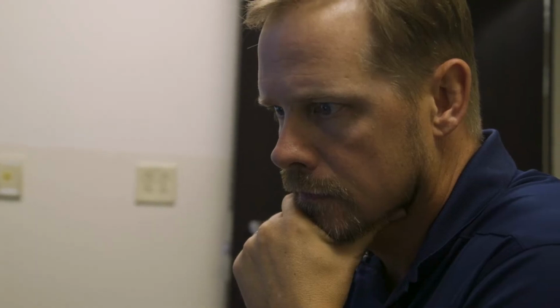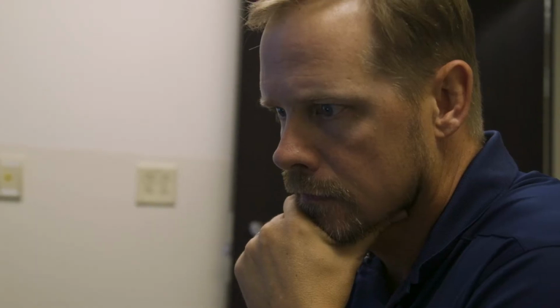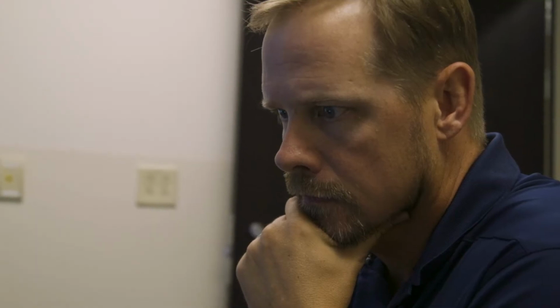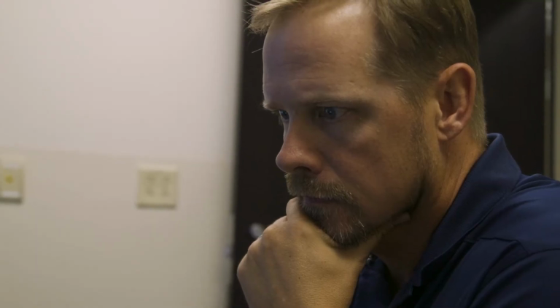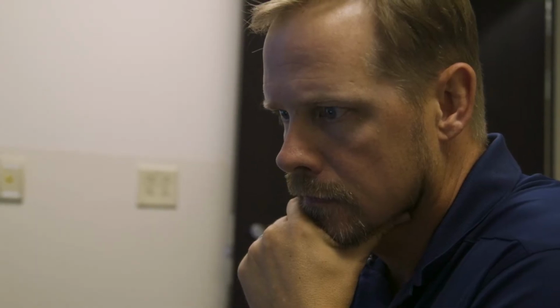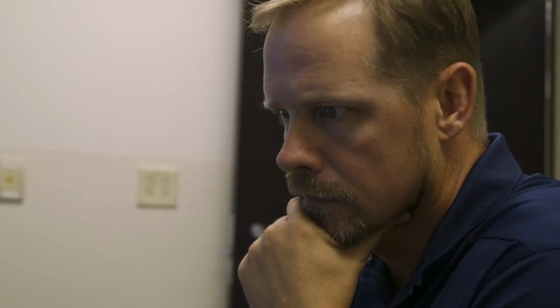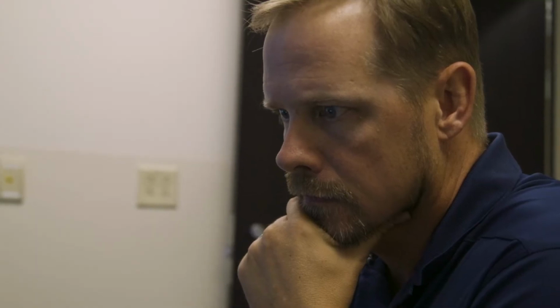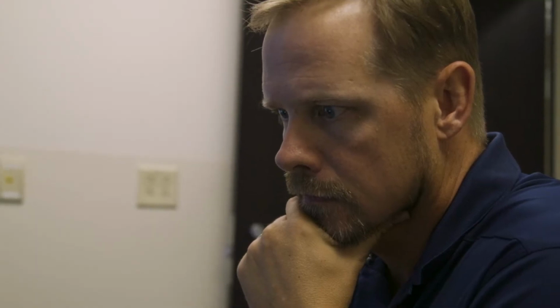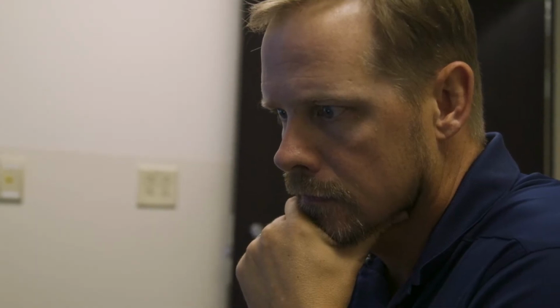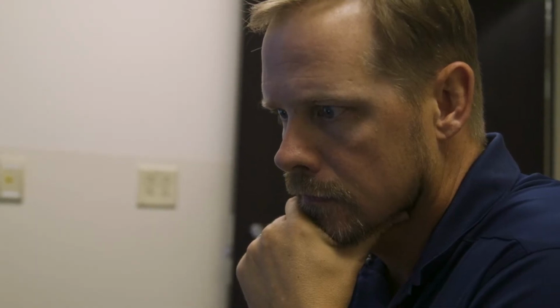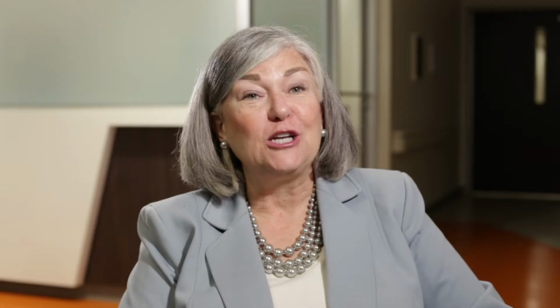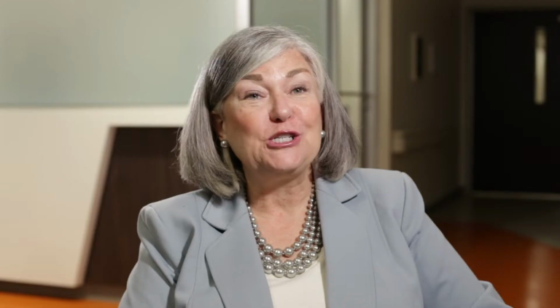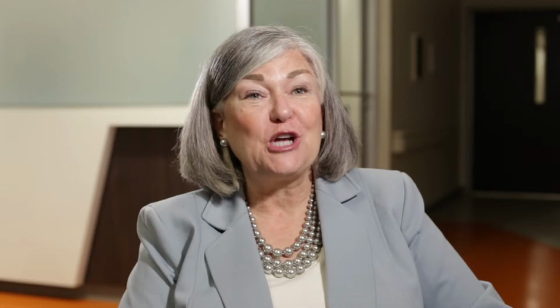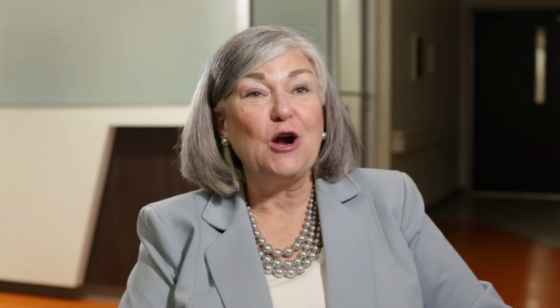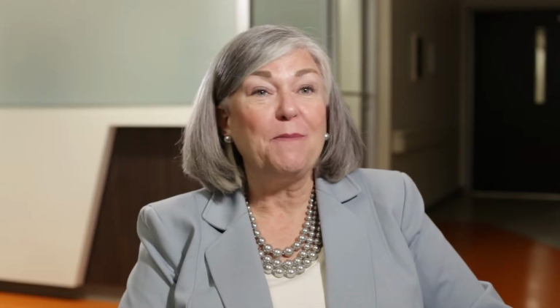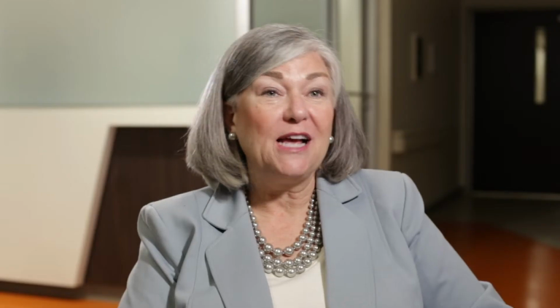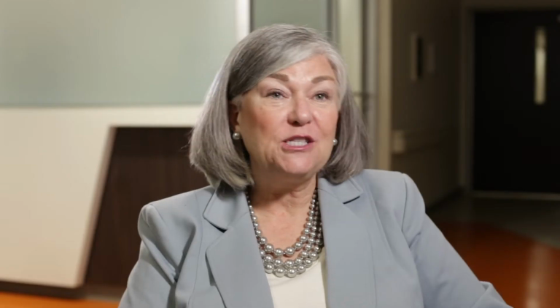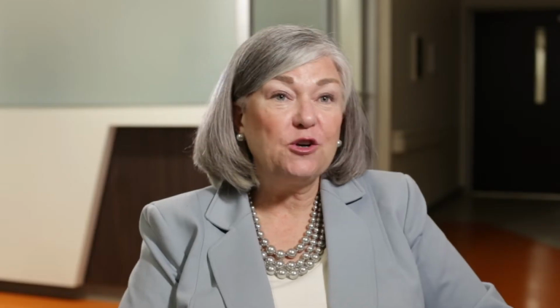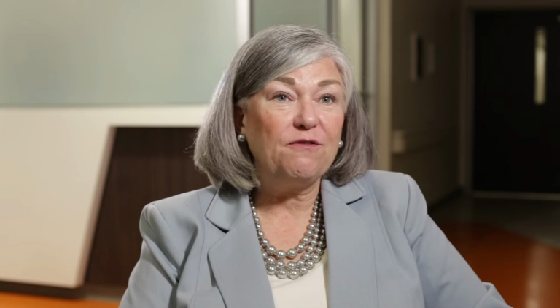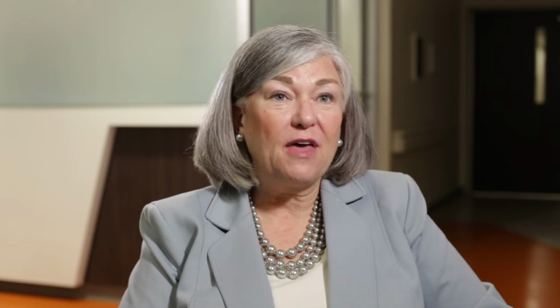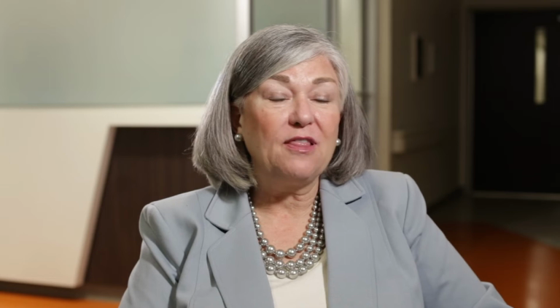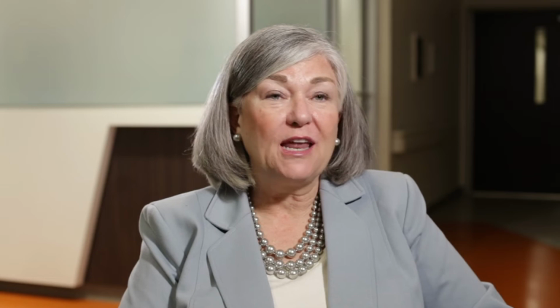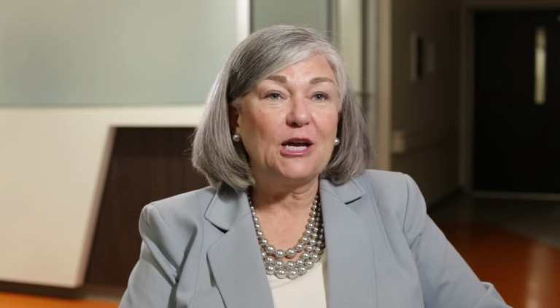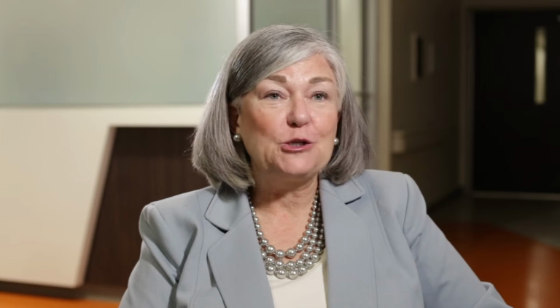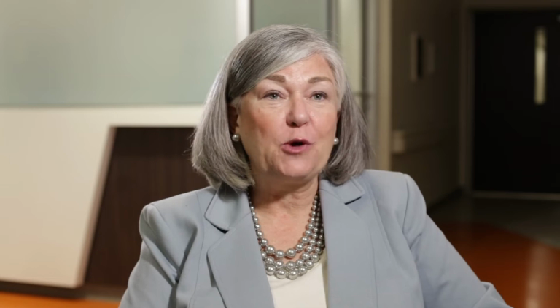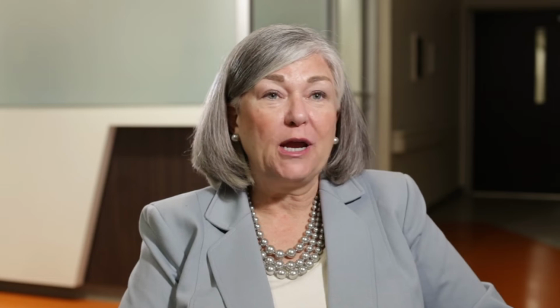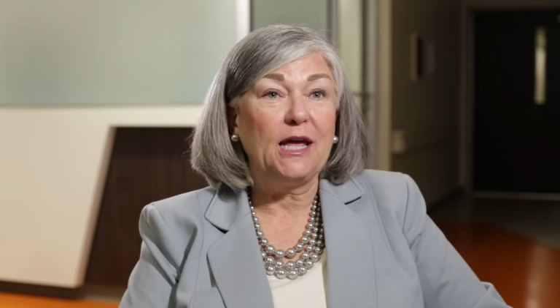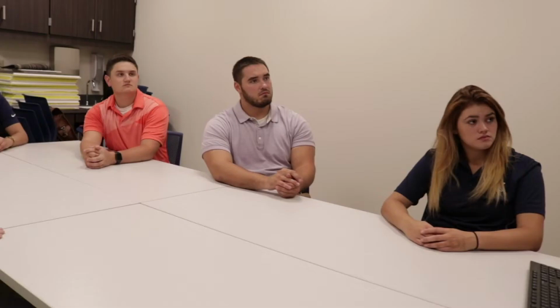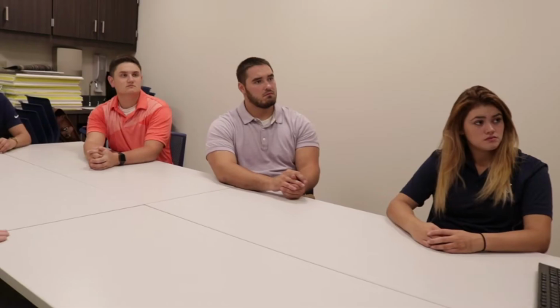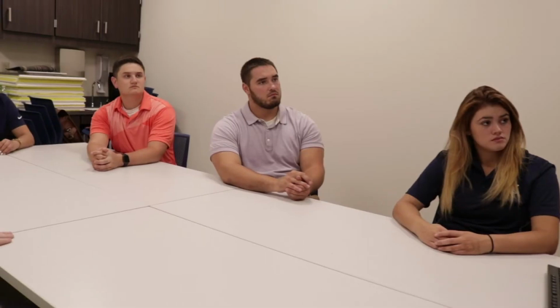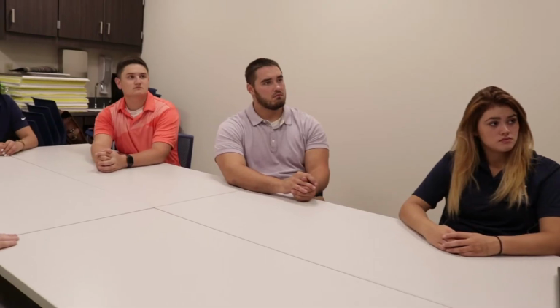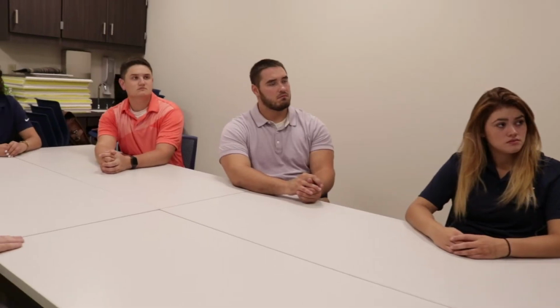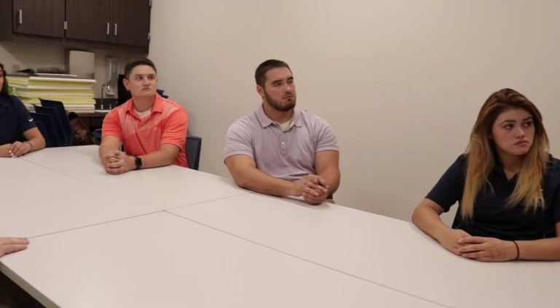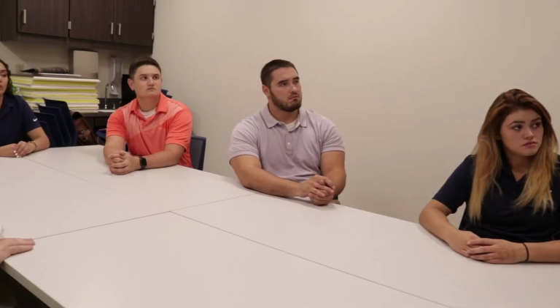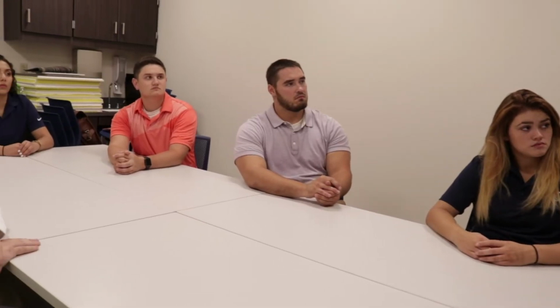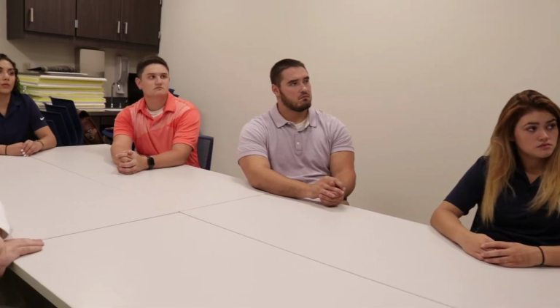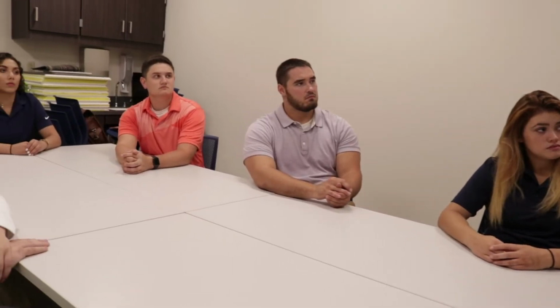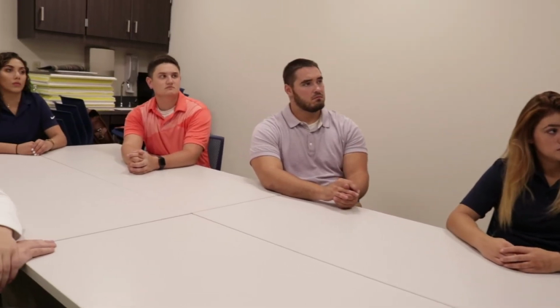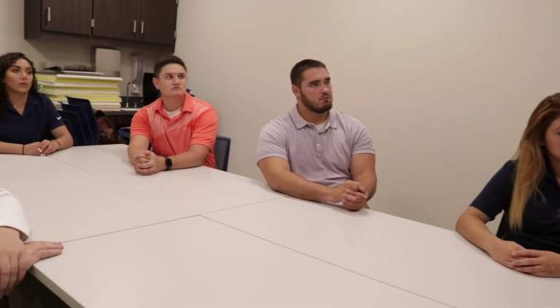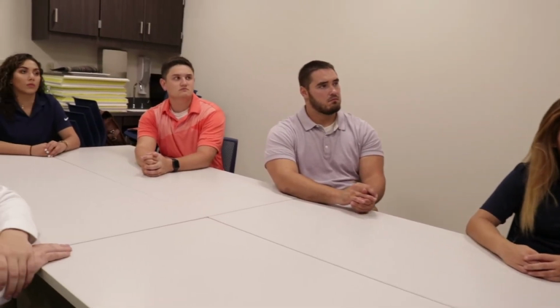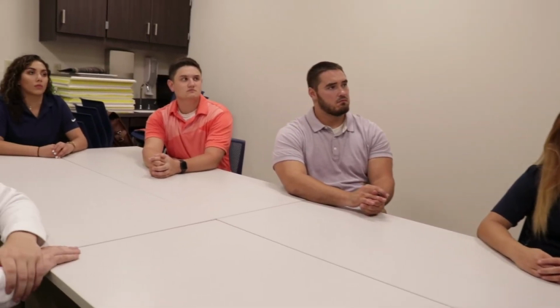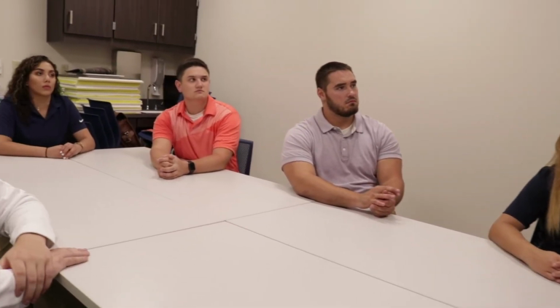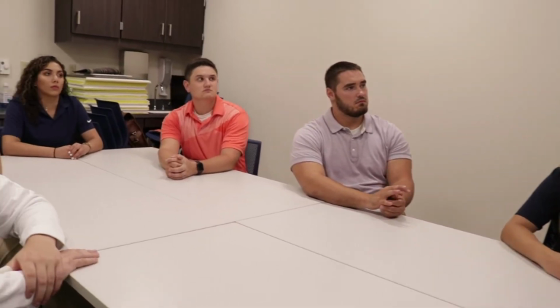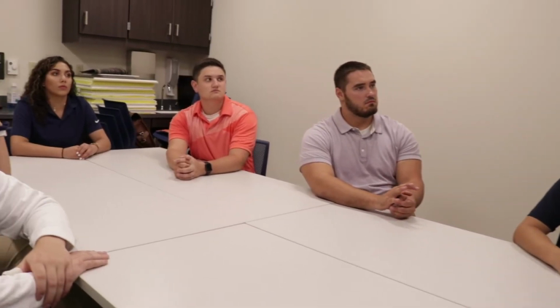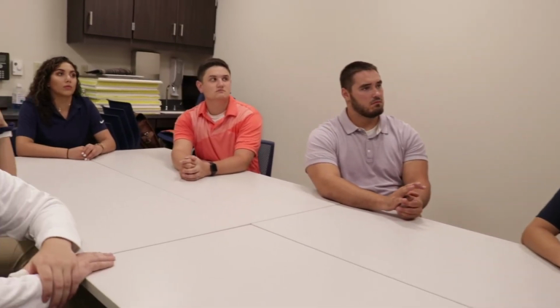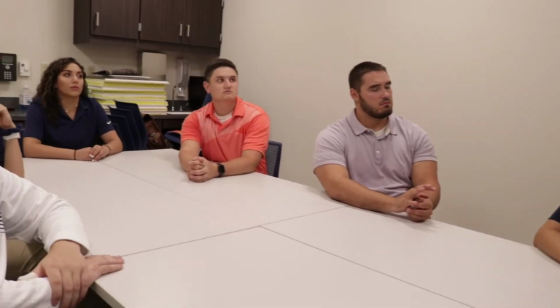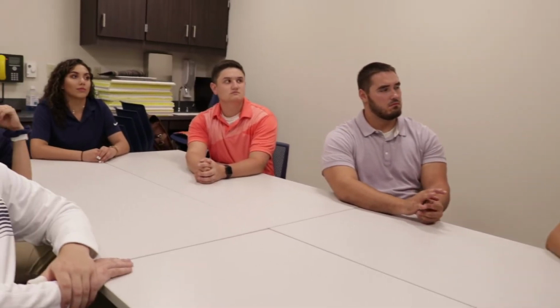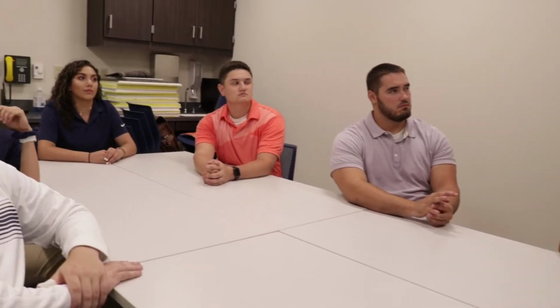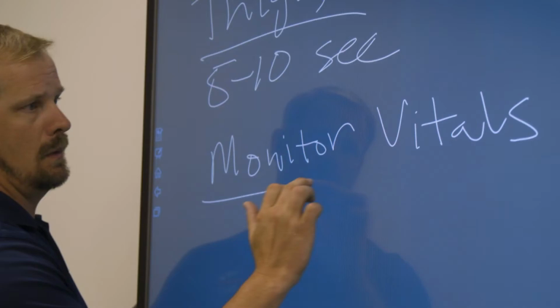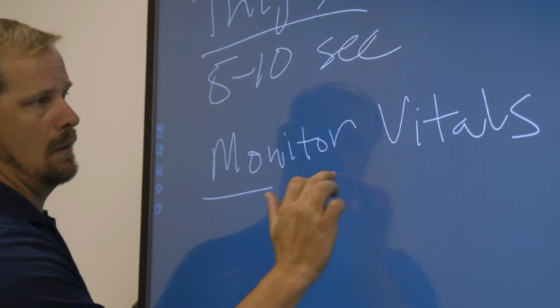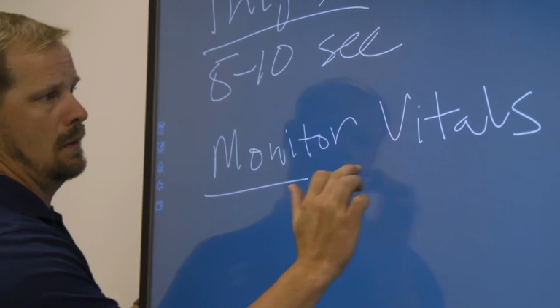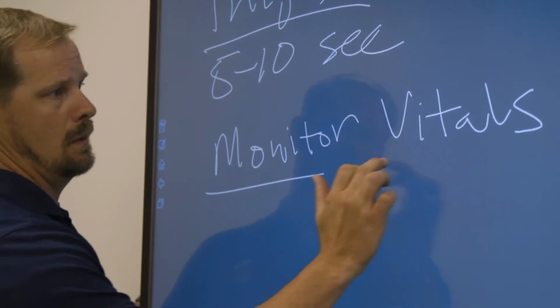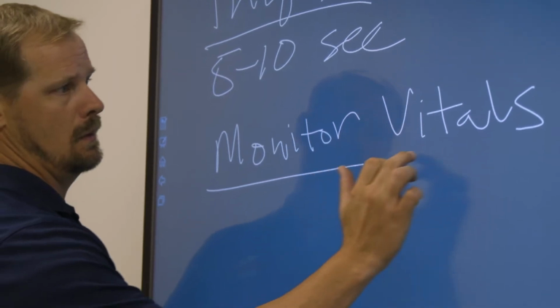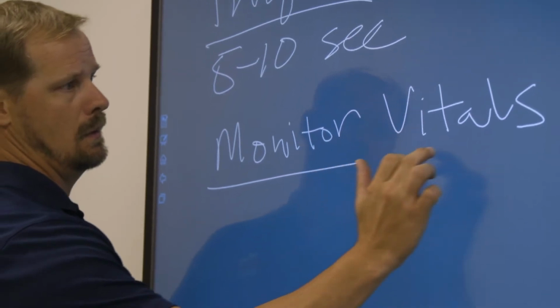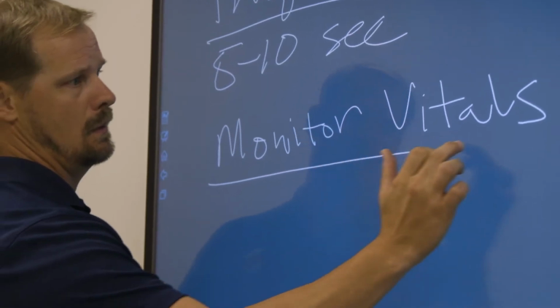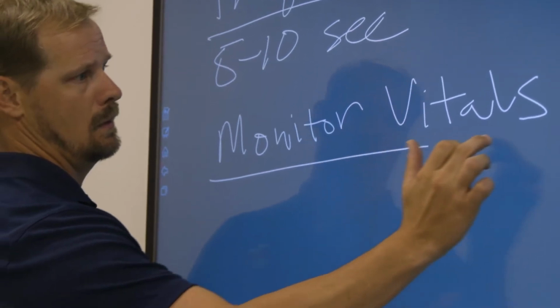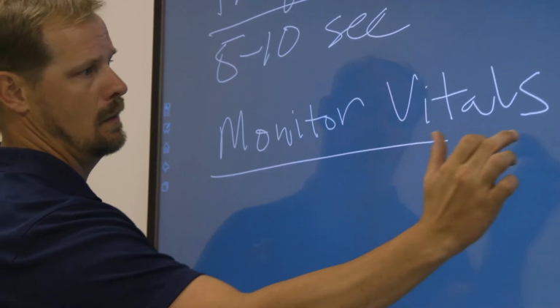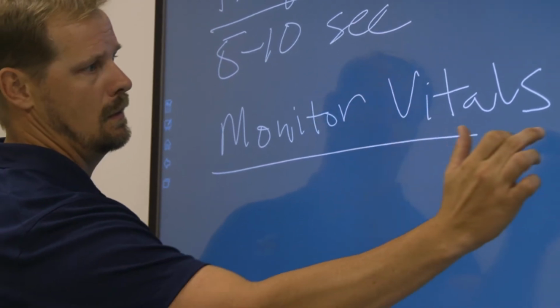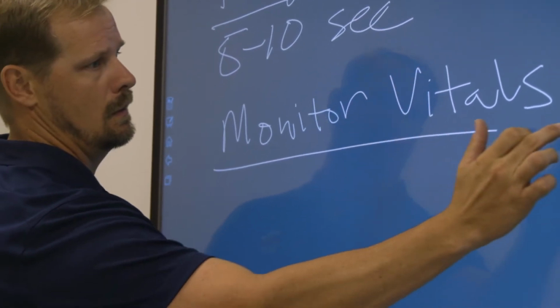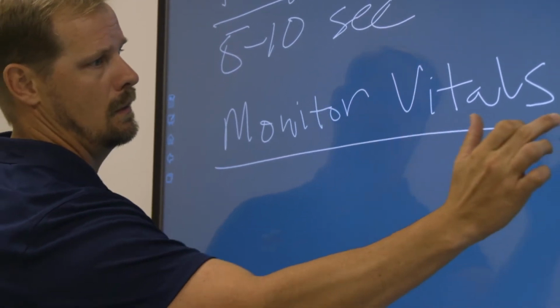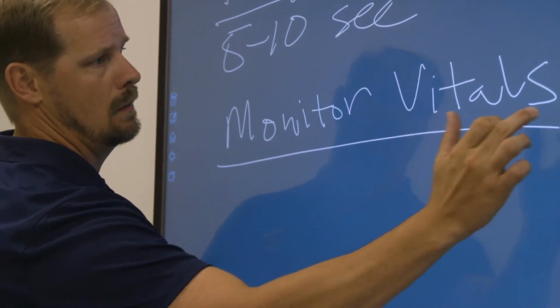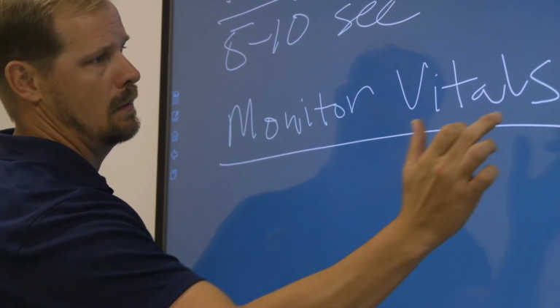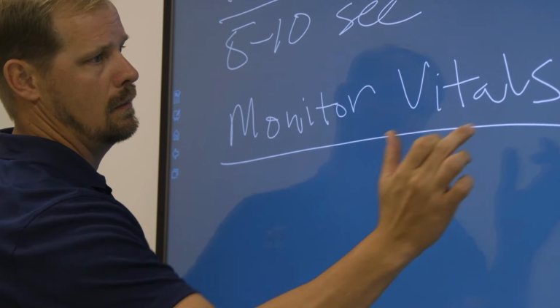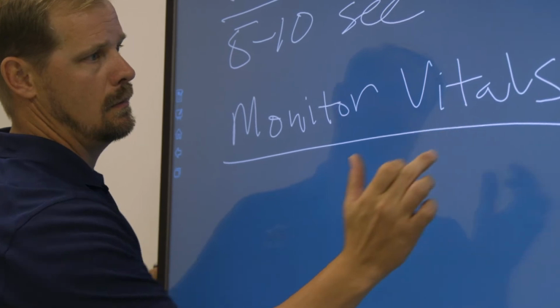We recently launched our Master of Athletic Training program and we offer two tracks: a traditional track as well as a three-plus-two track.